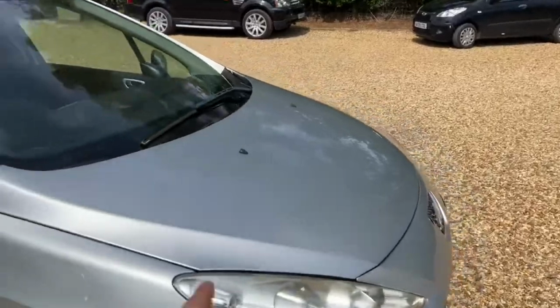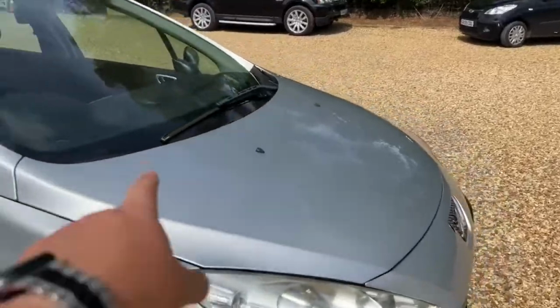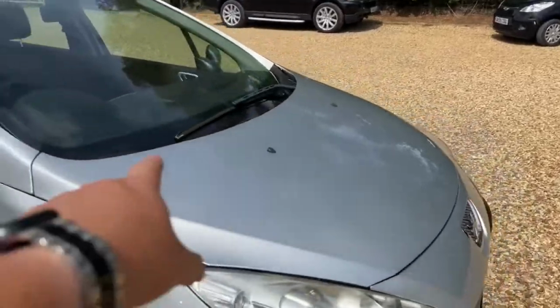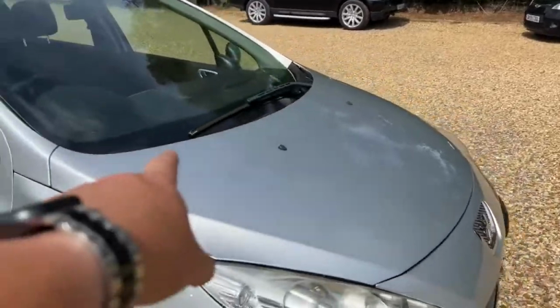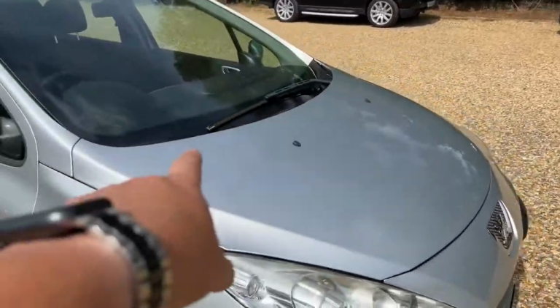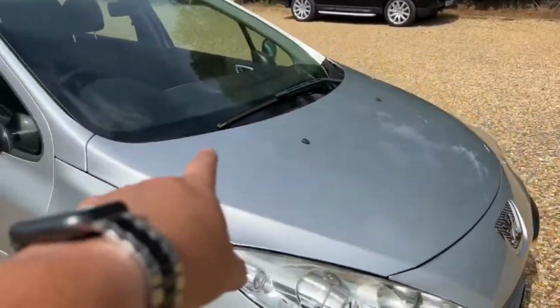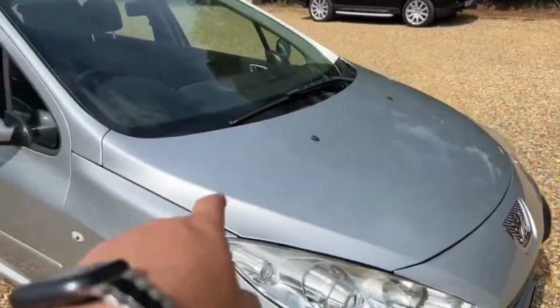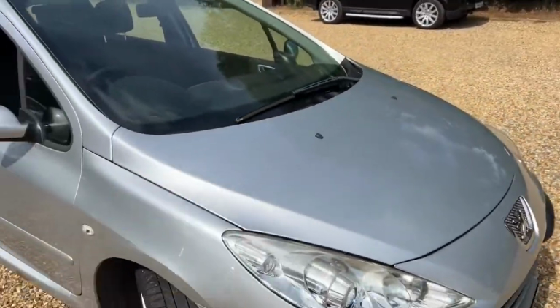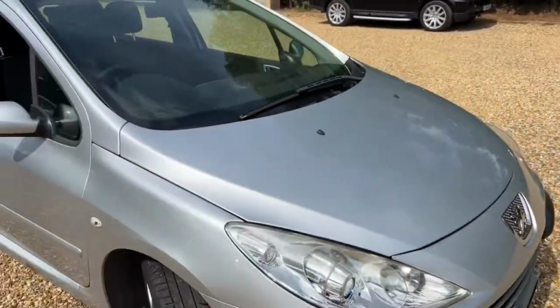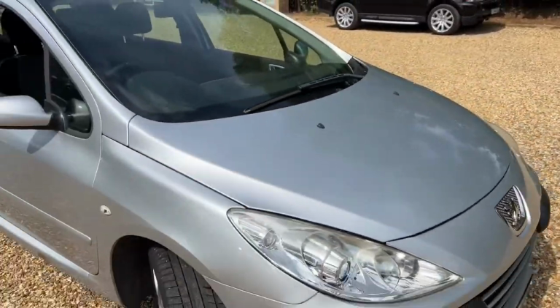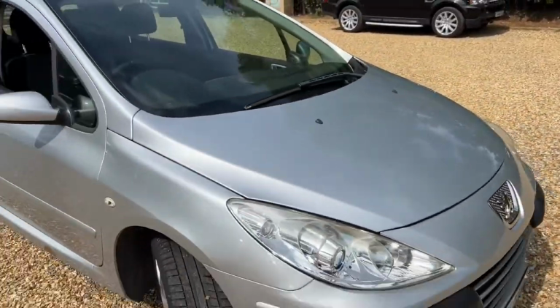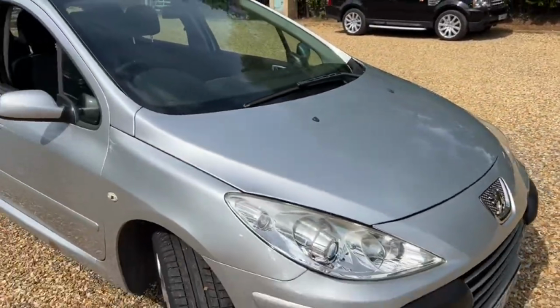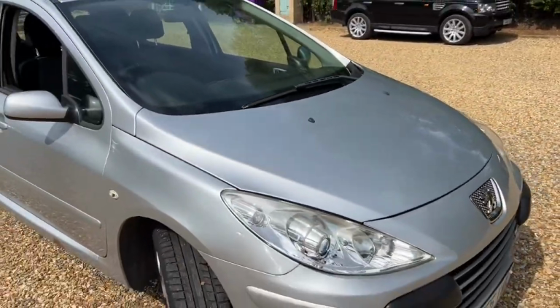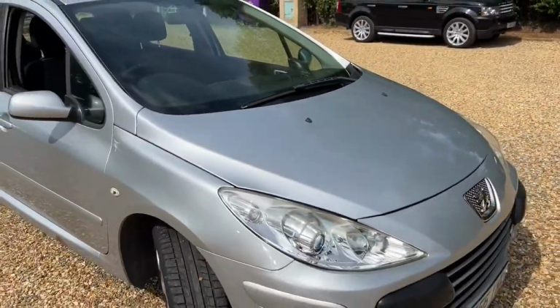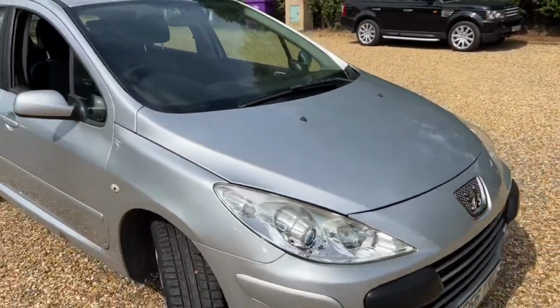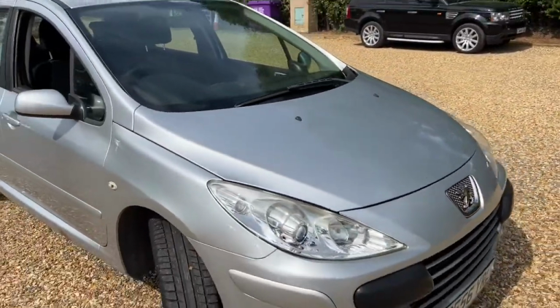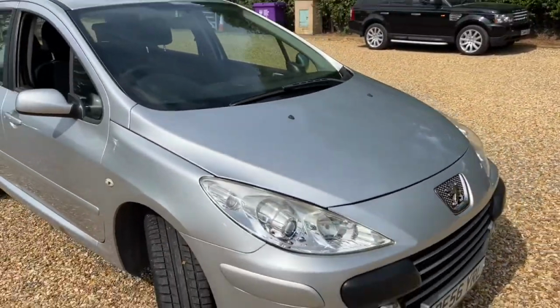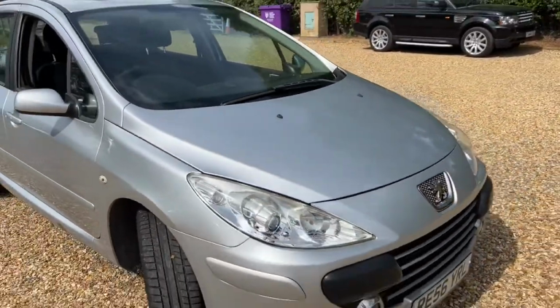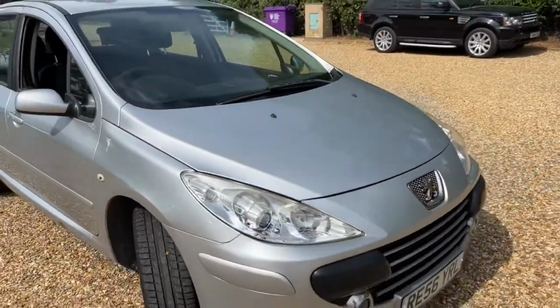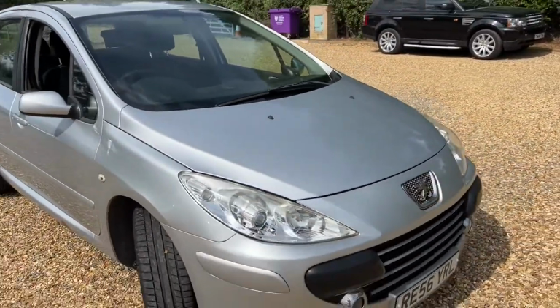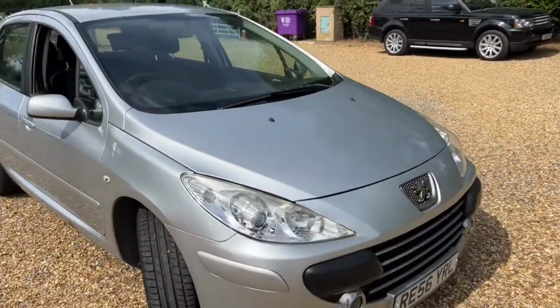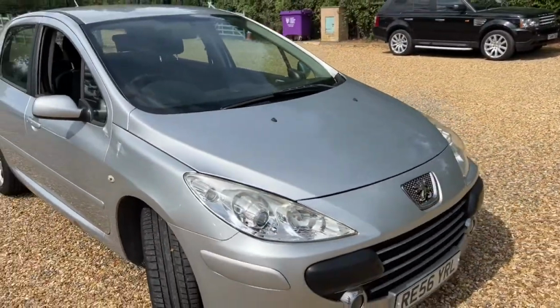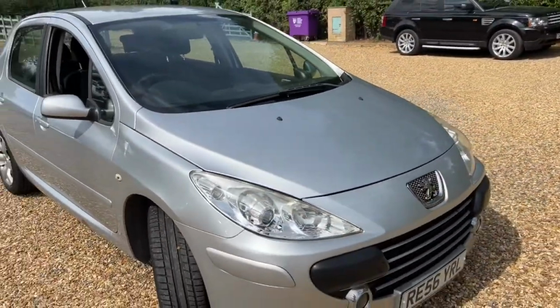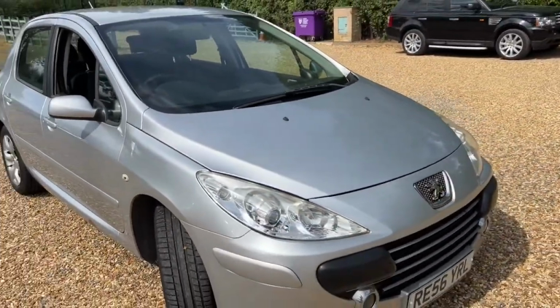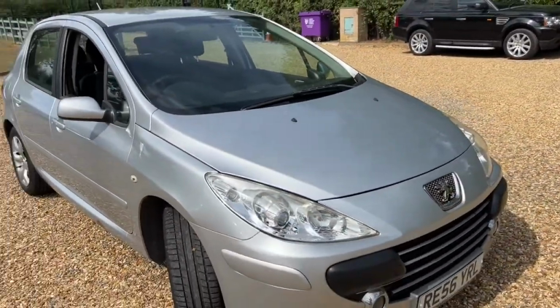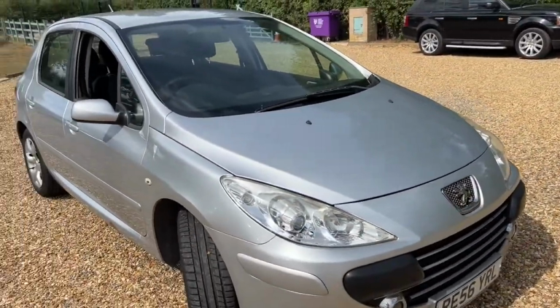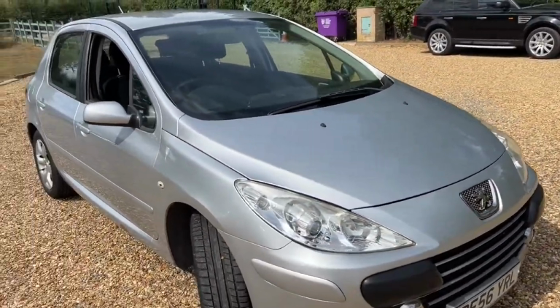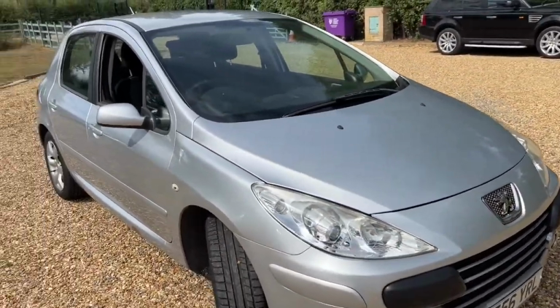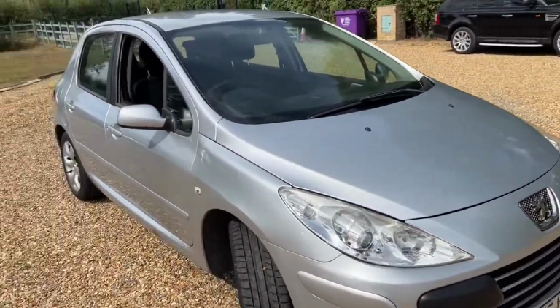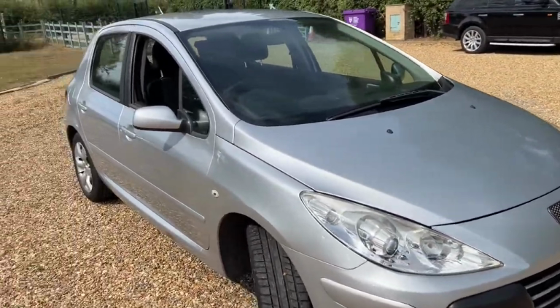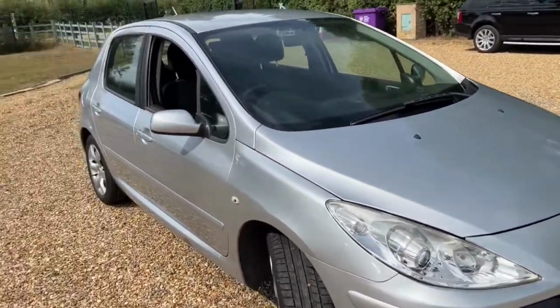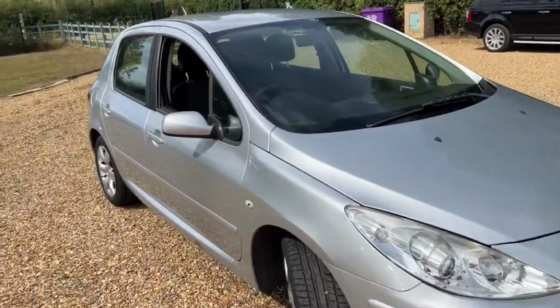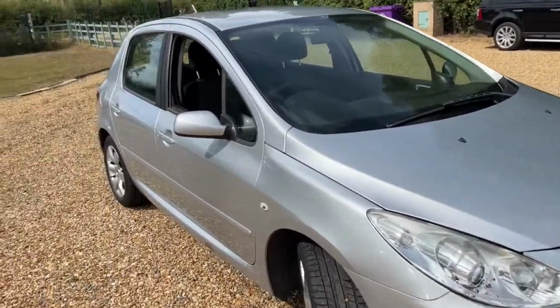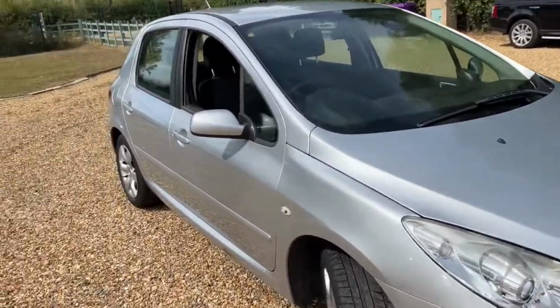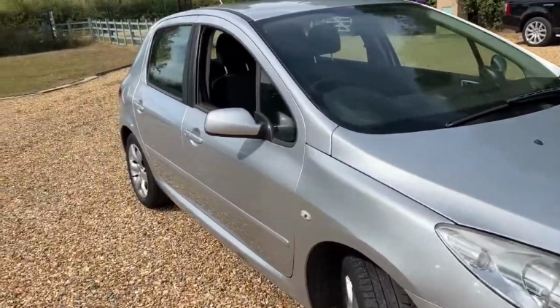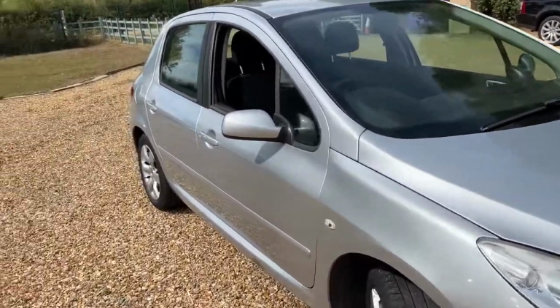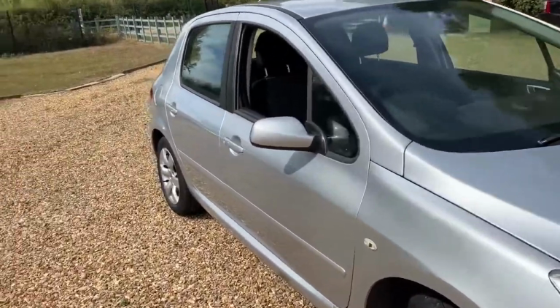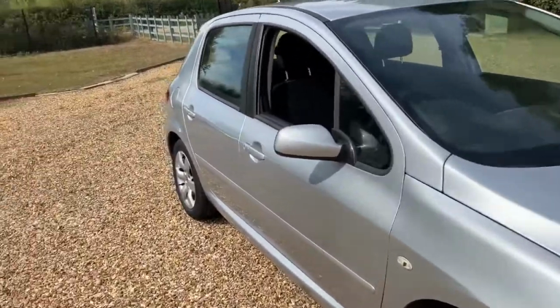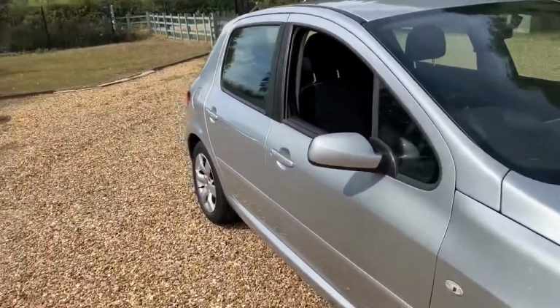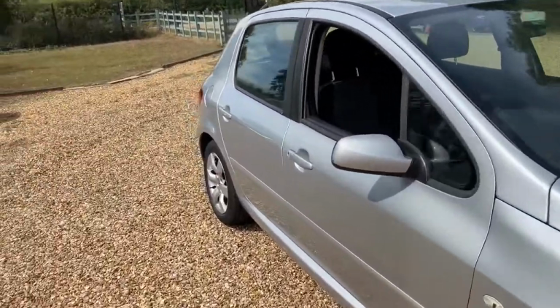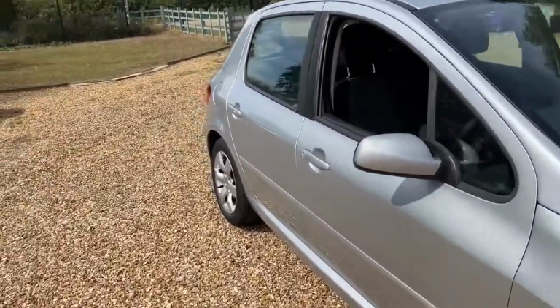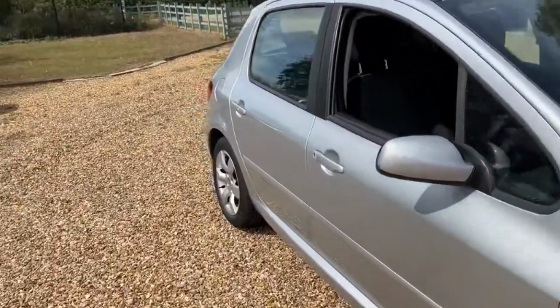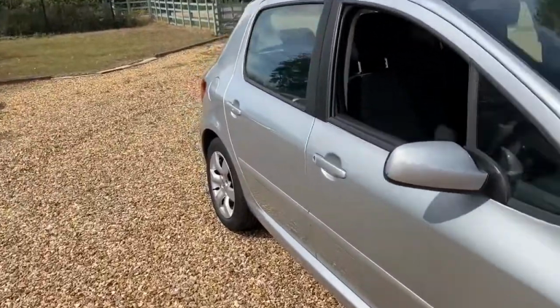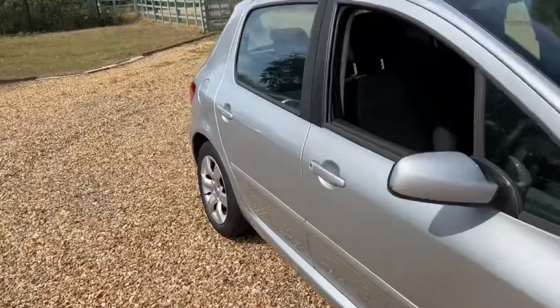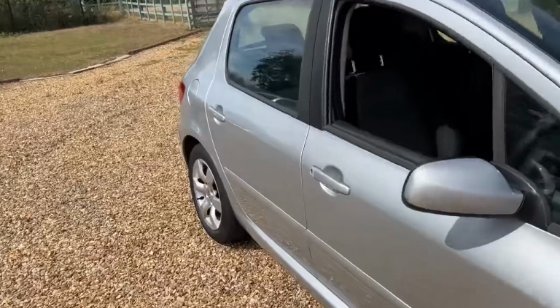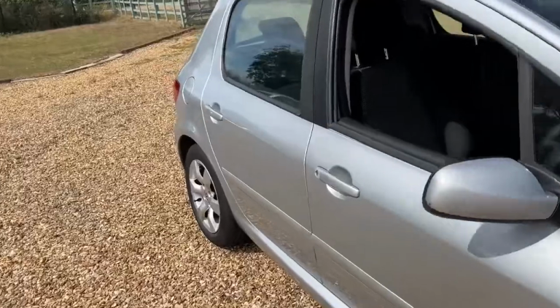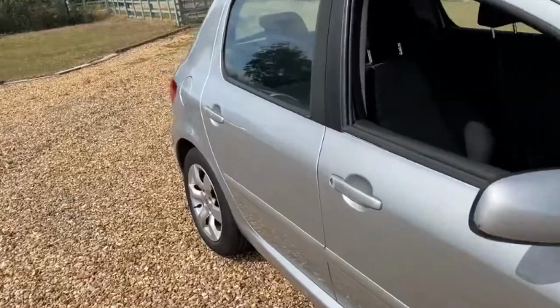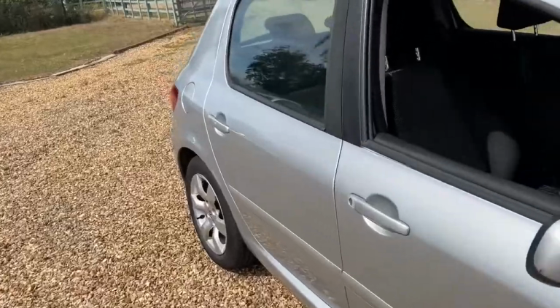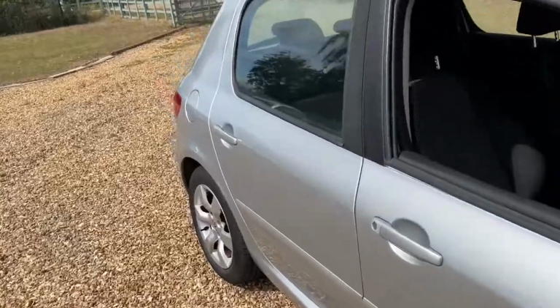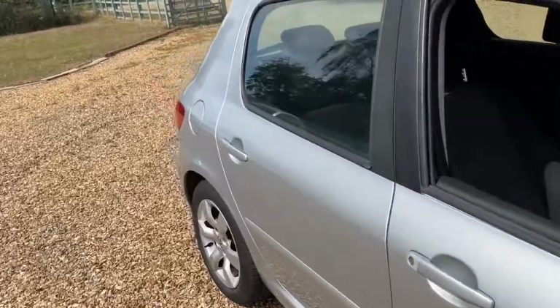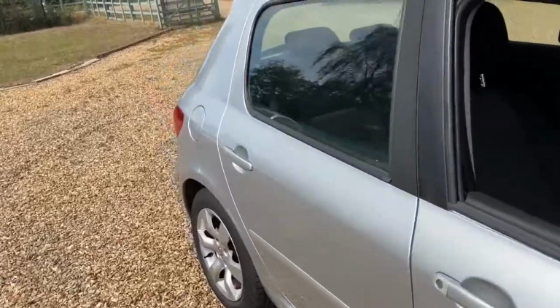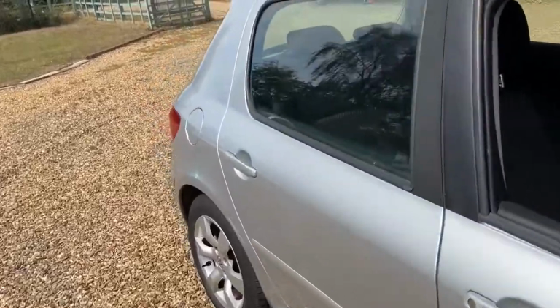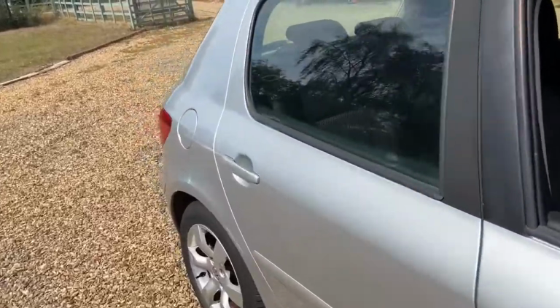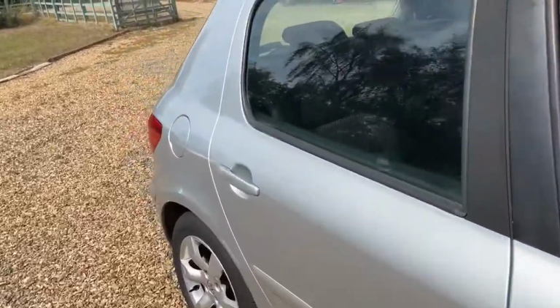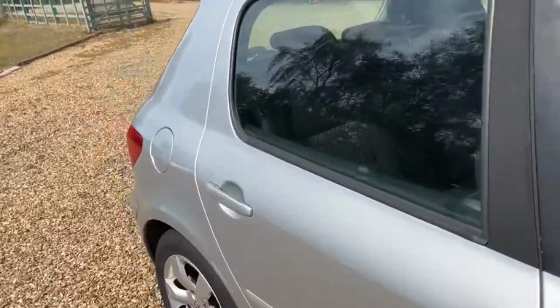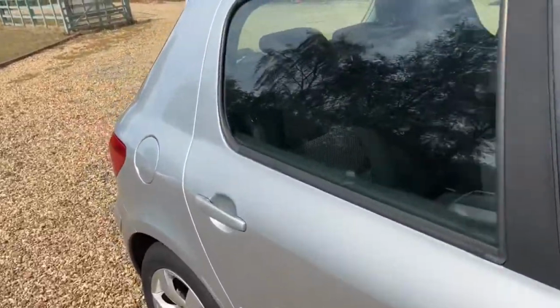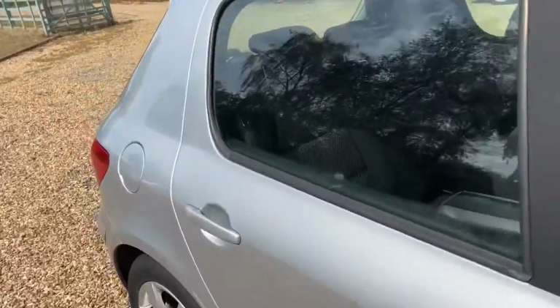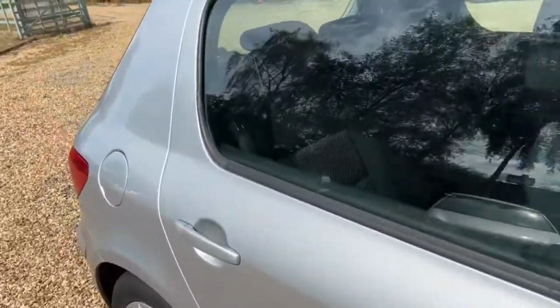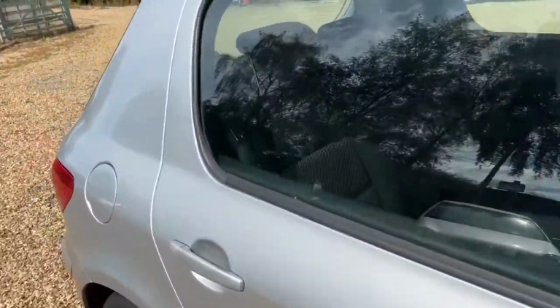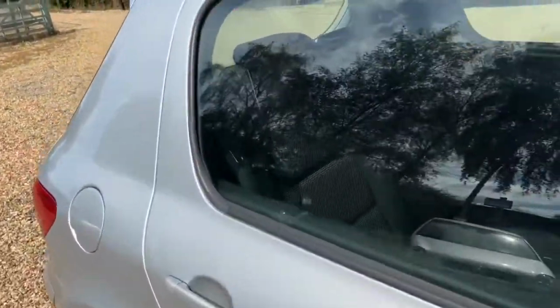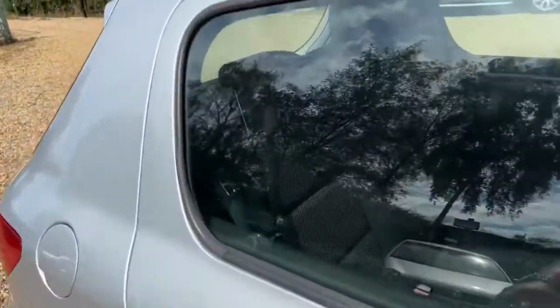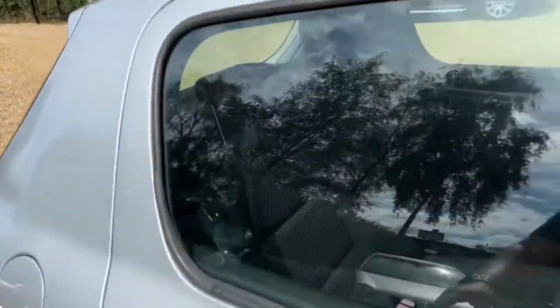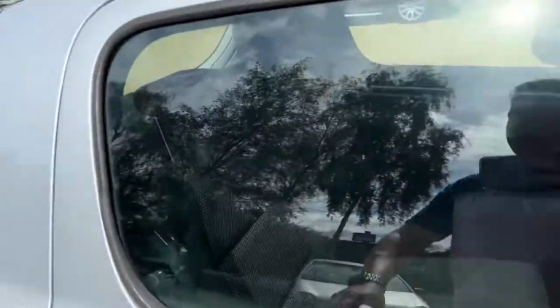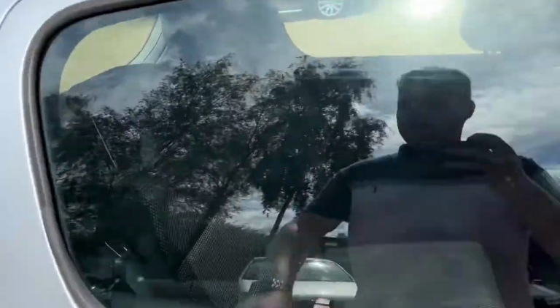A little bit on the bonnet there, but really, really nice car, especially for the money. I mean these are ideal family cars, they really are.